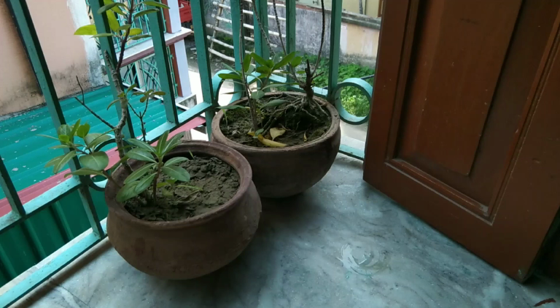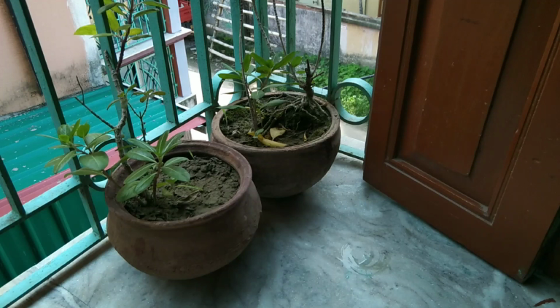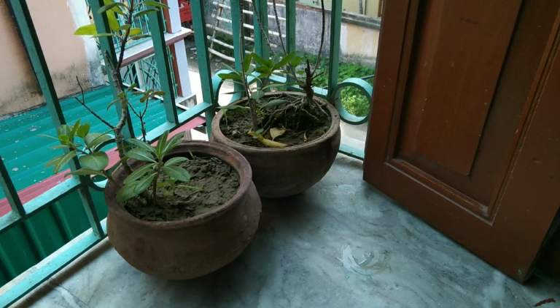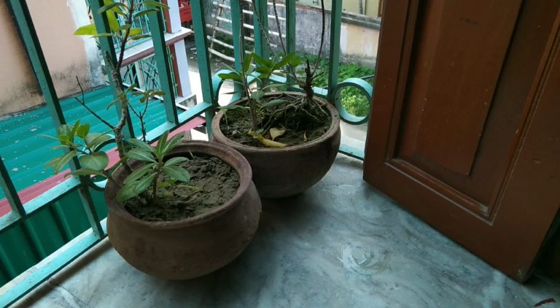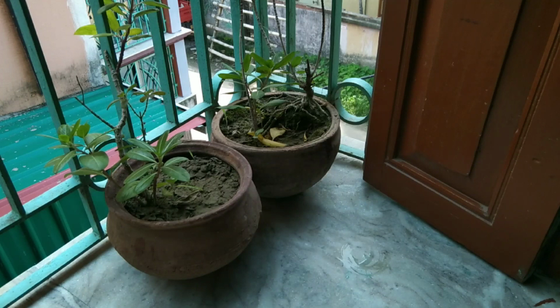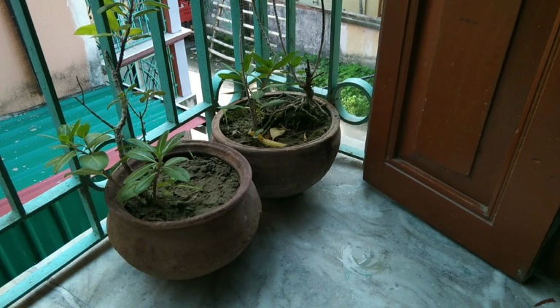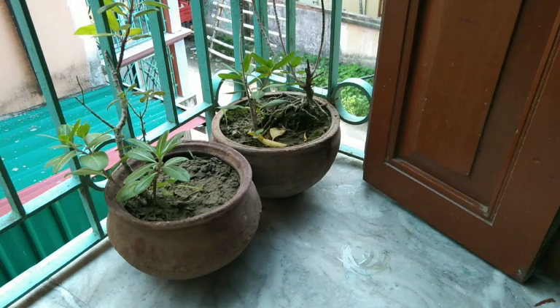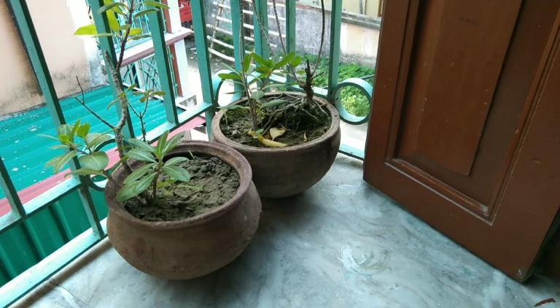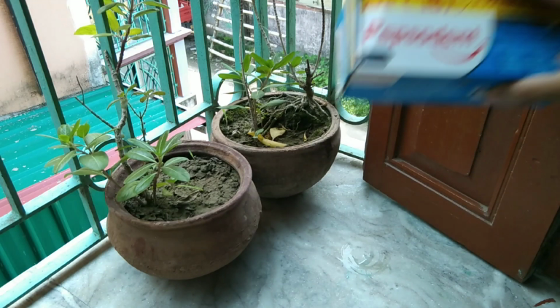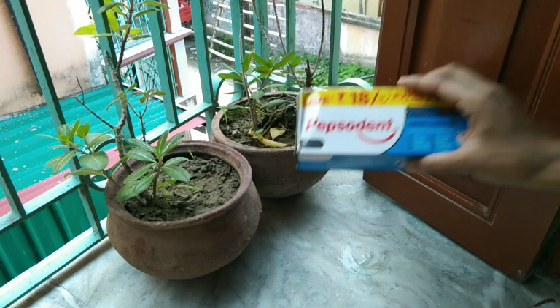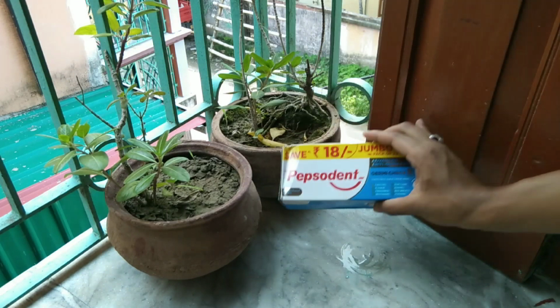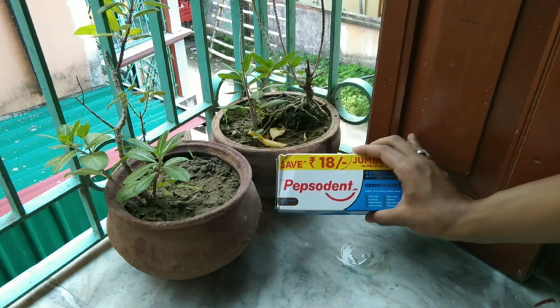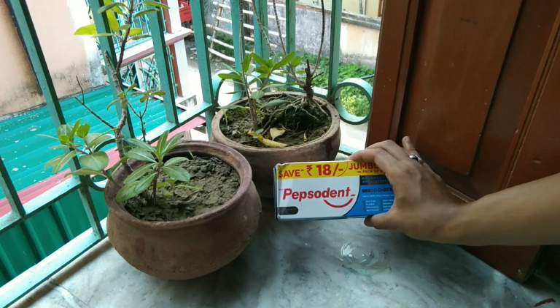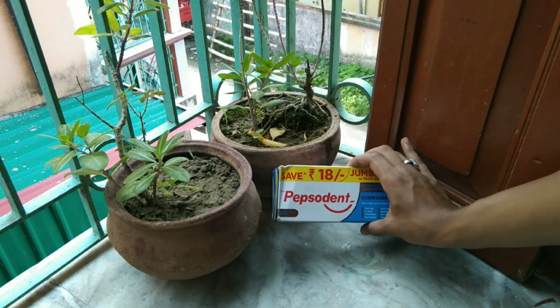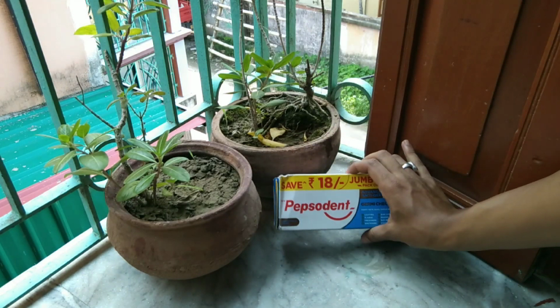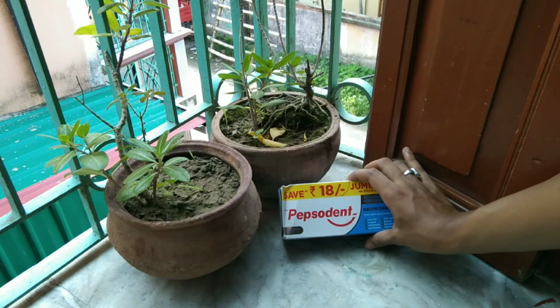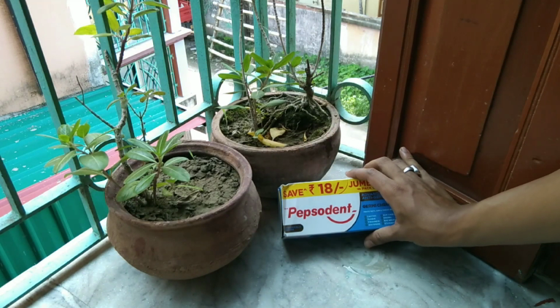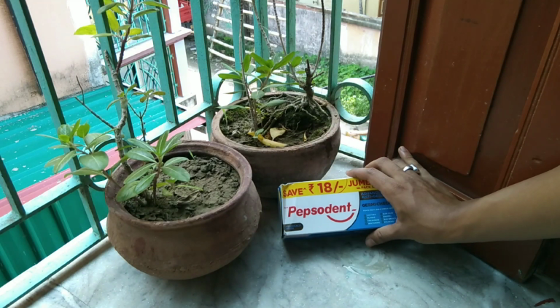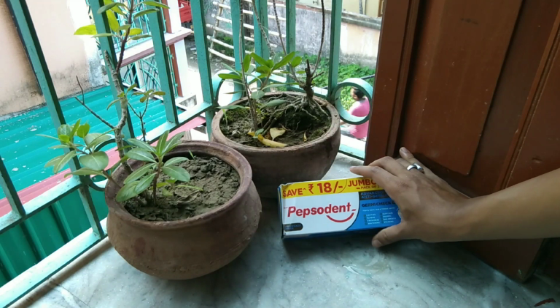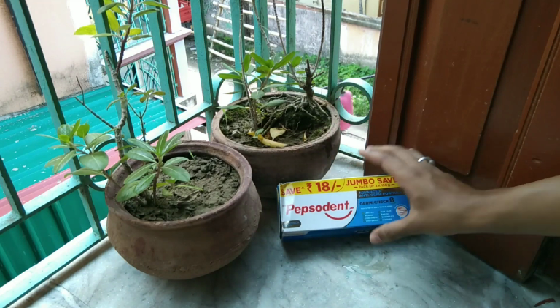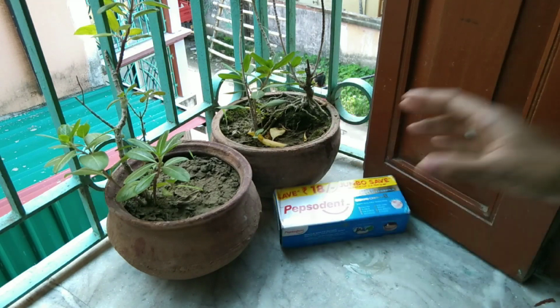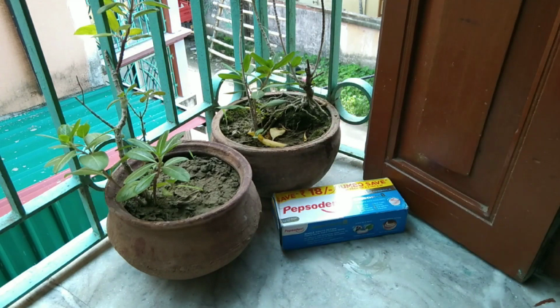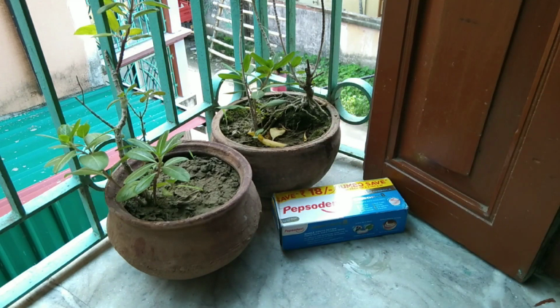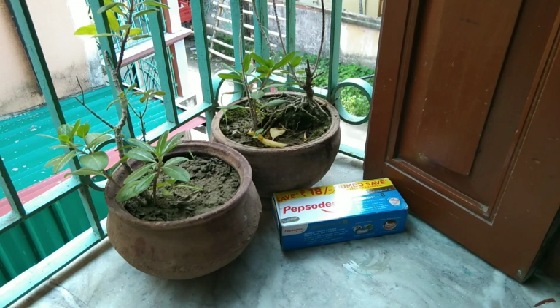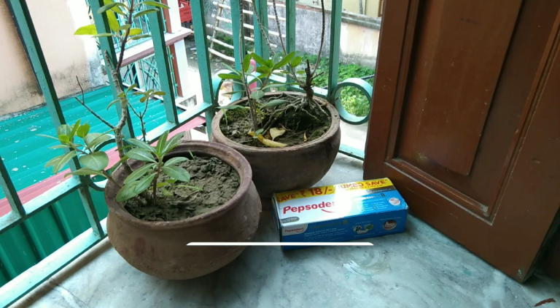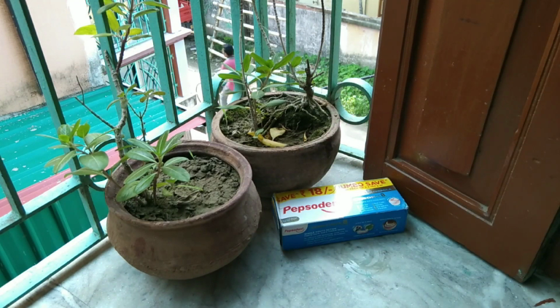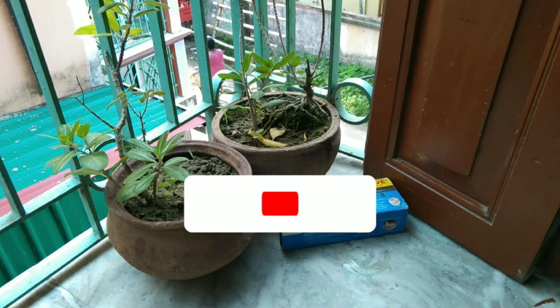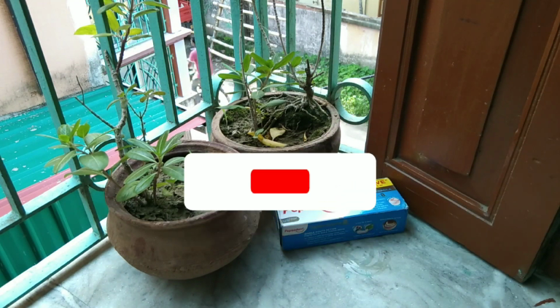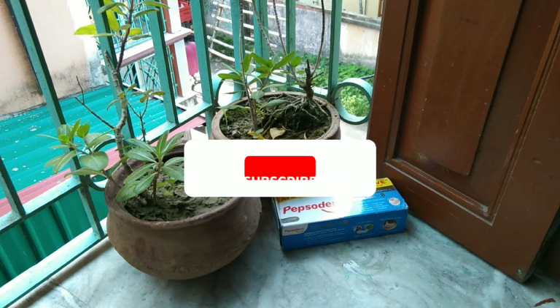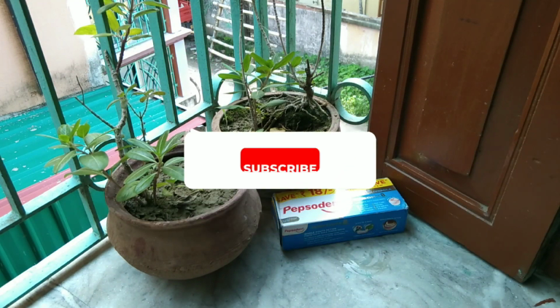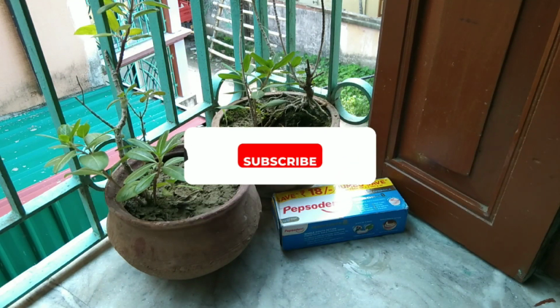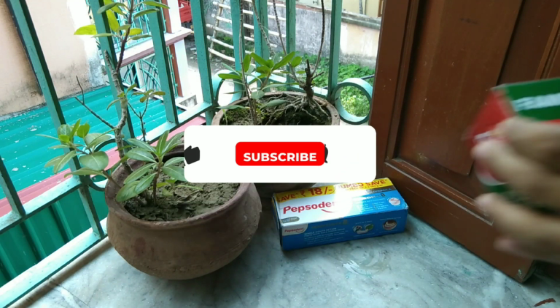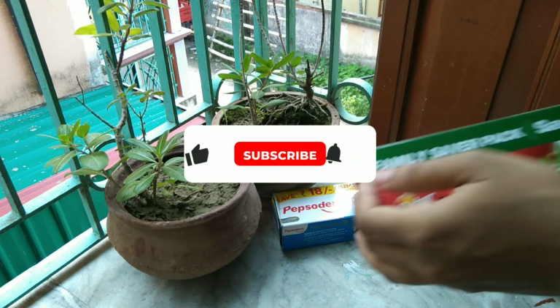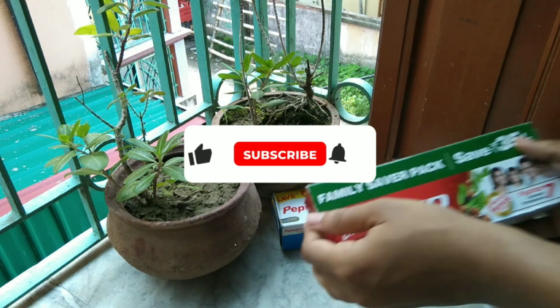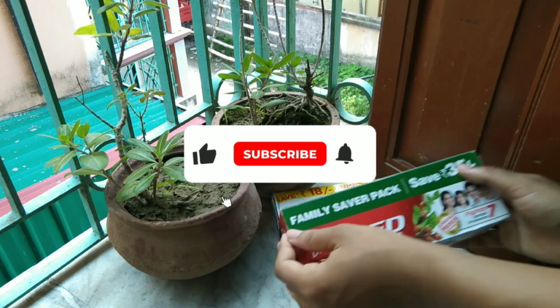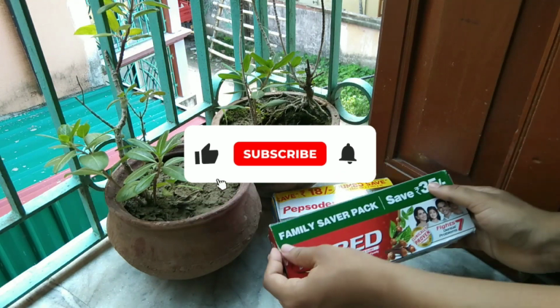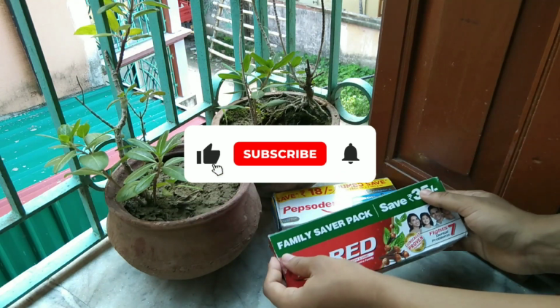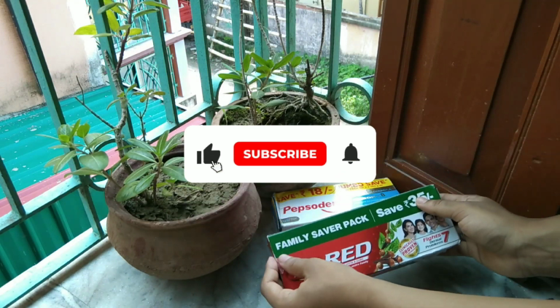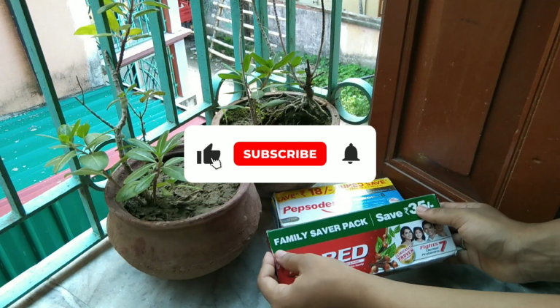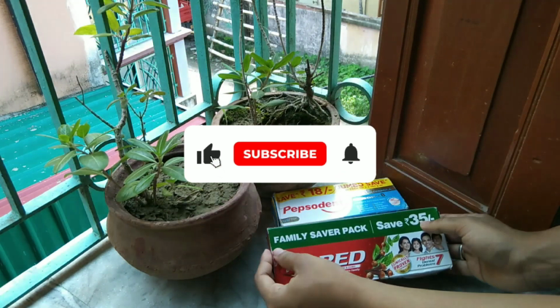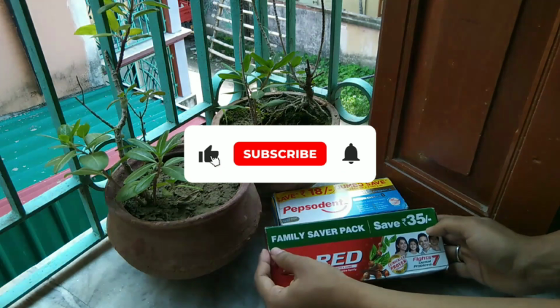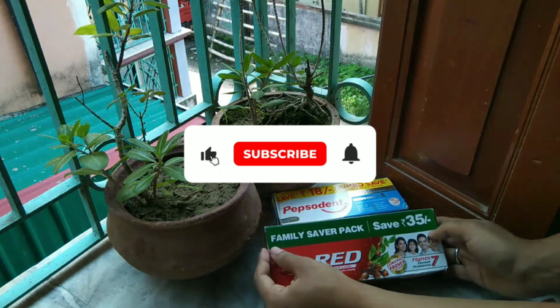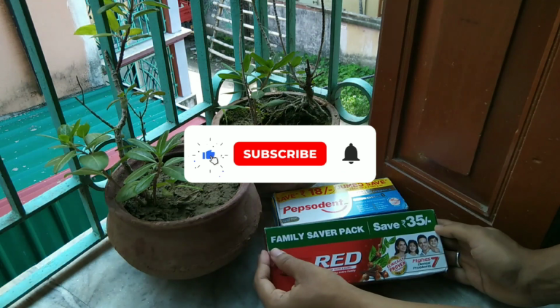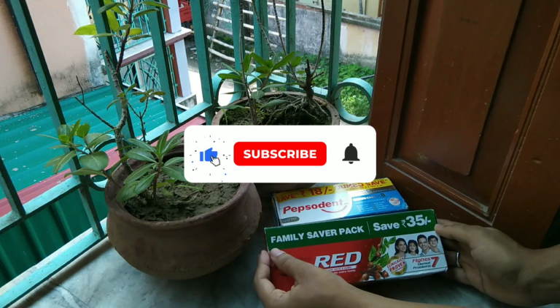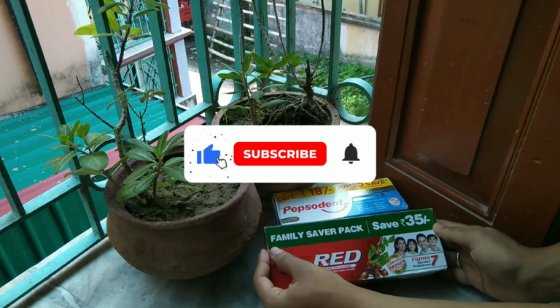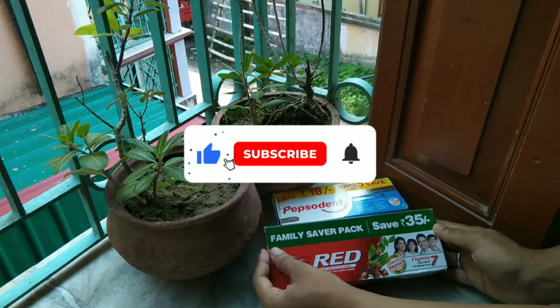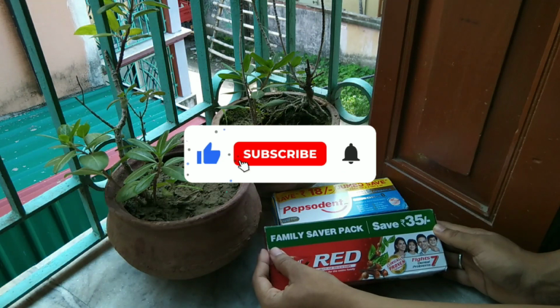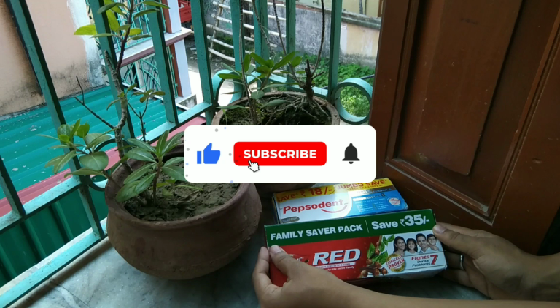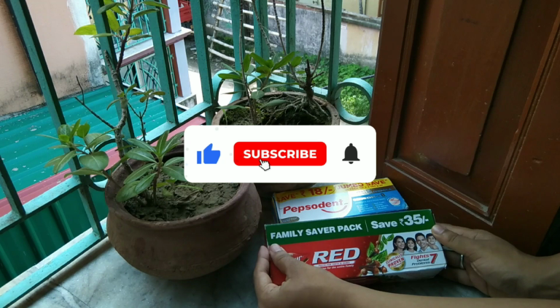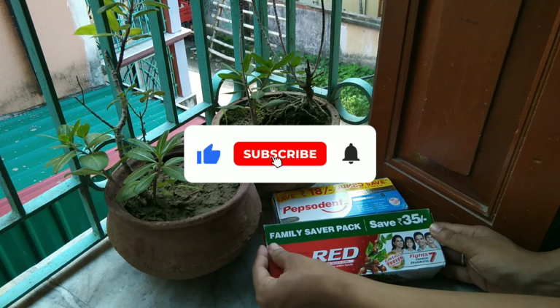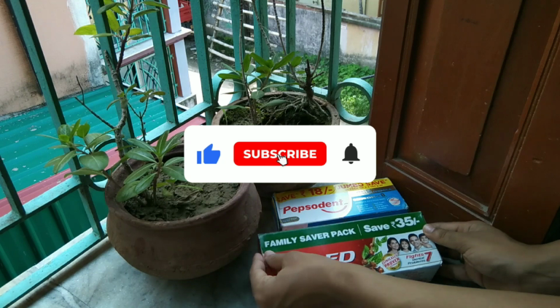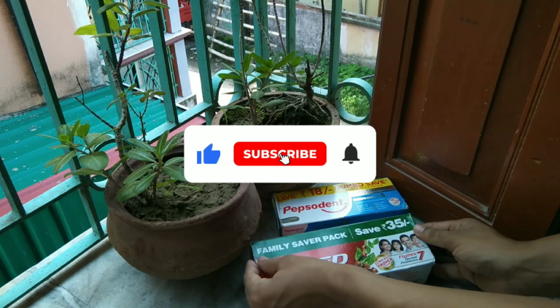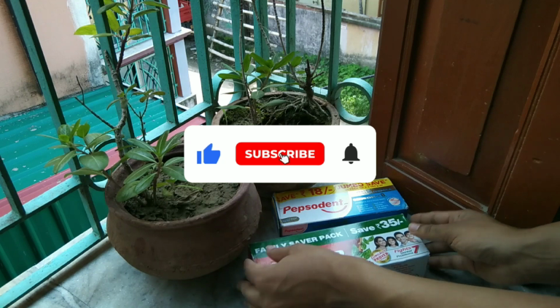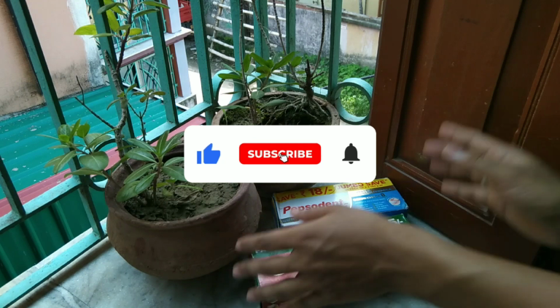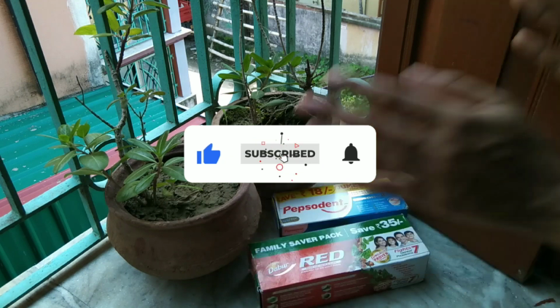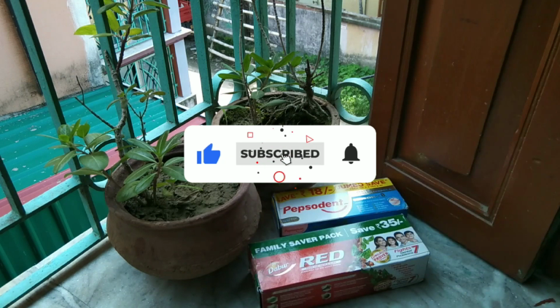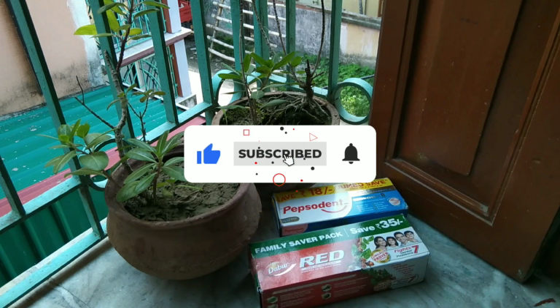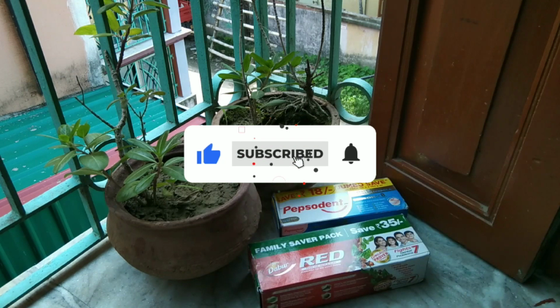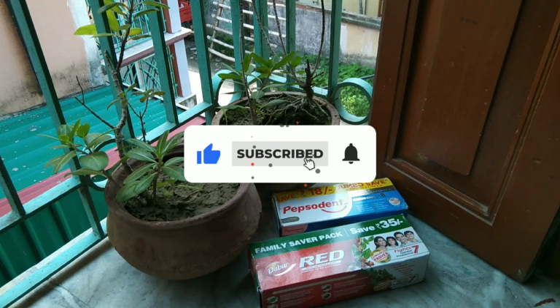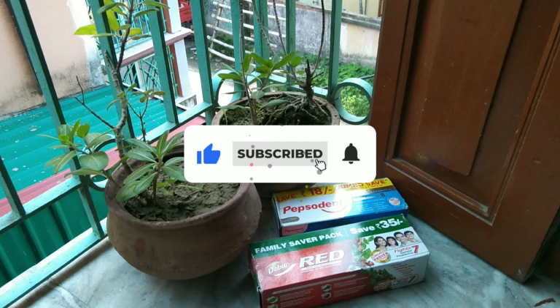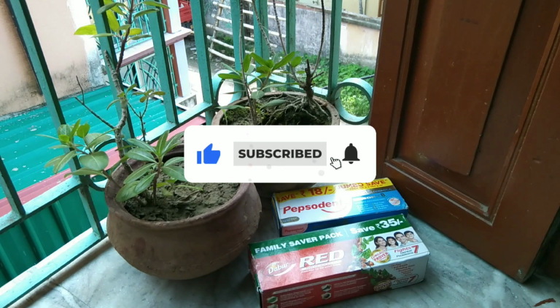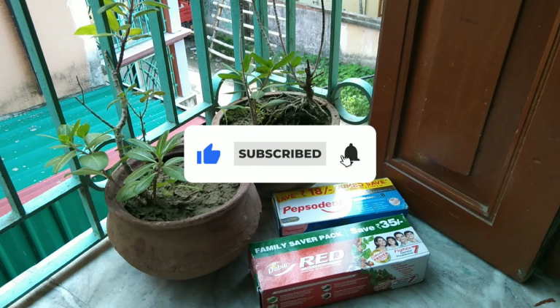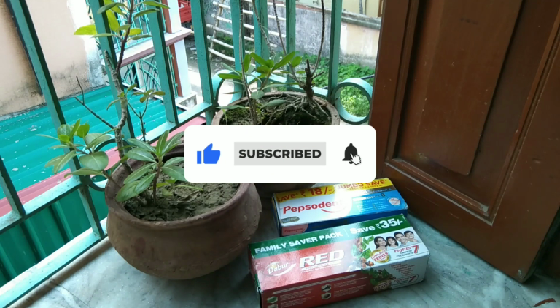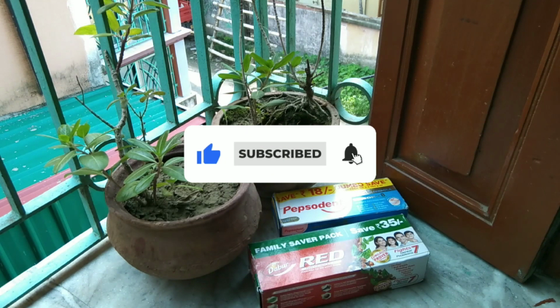In this video, we have a normal jumbo pack and a double-rader jumbo pack, which is called Family Saber Pack, which is in this comparison.